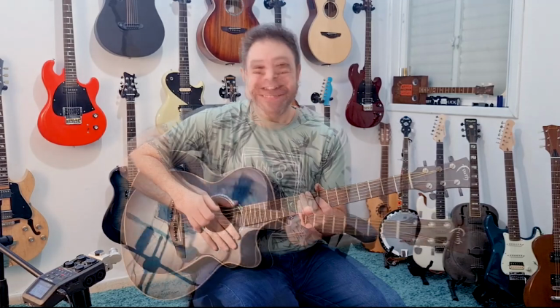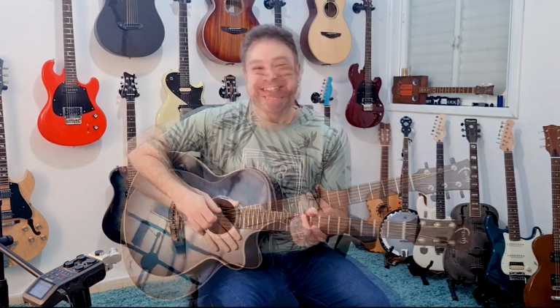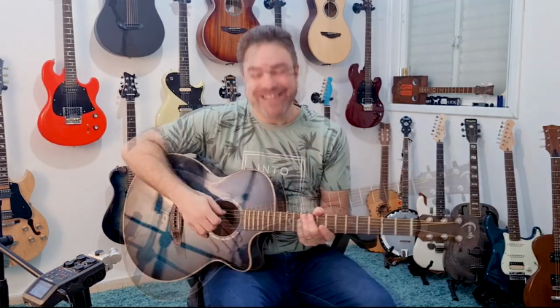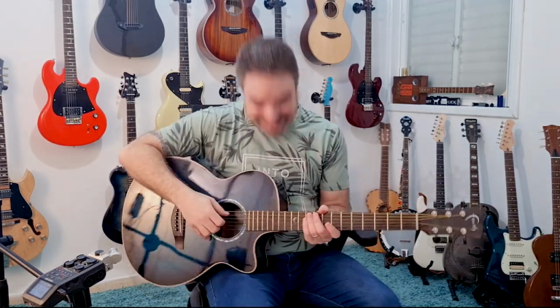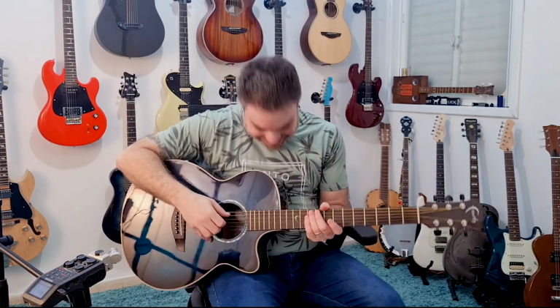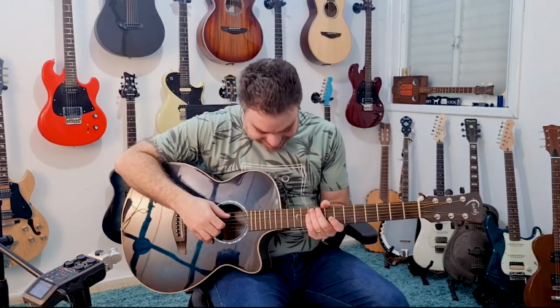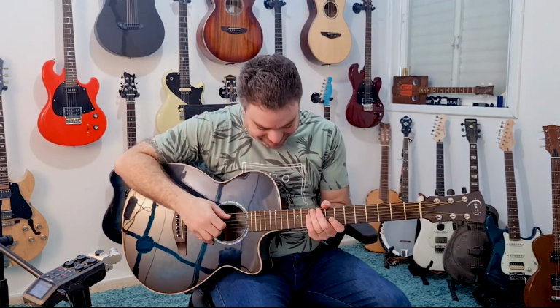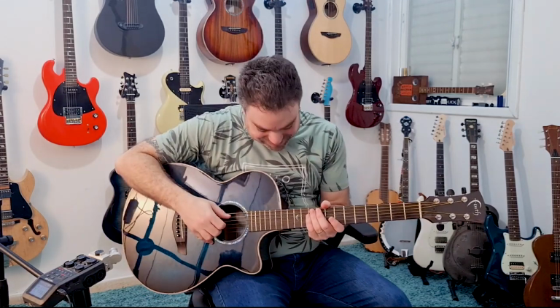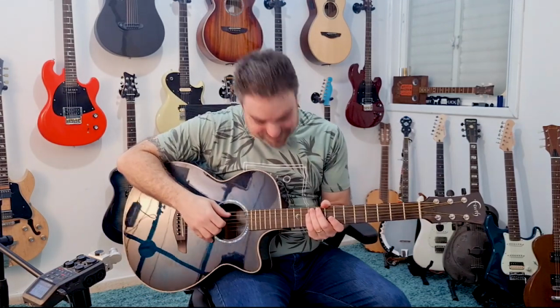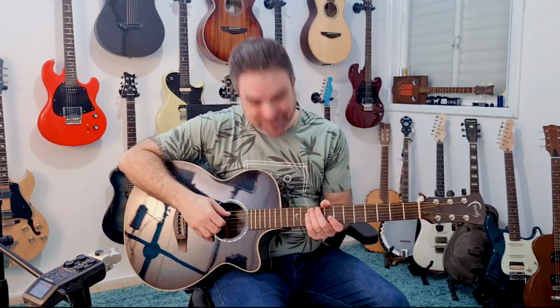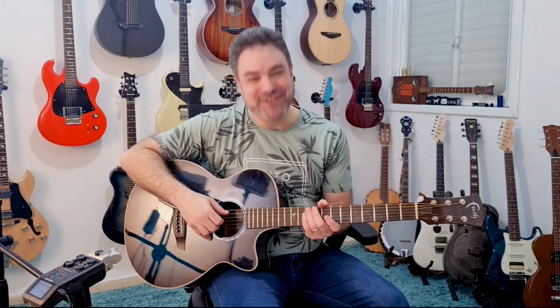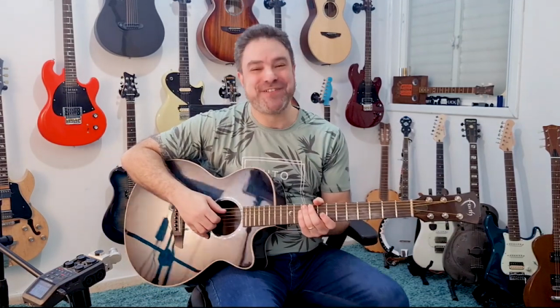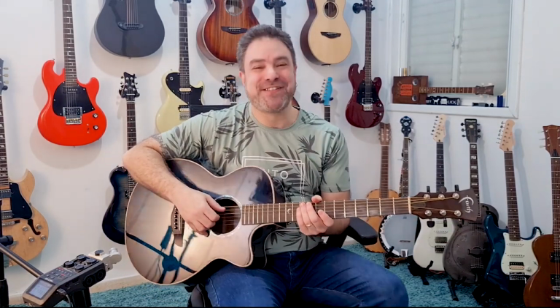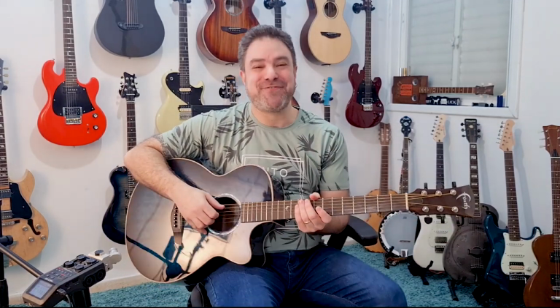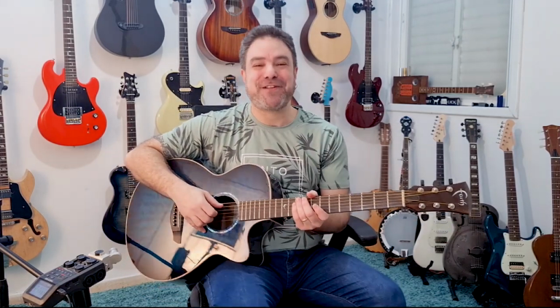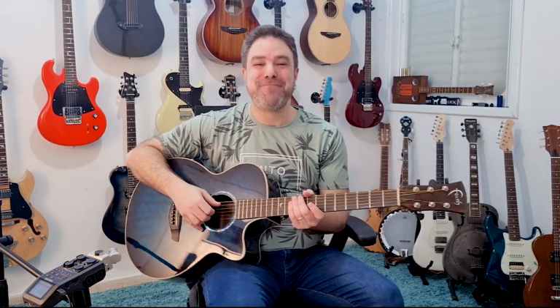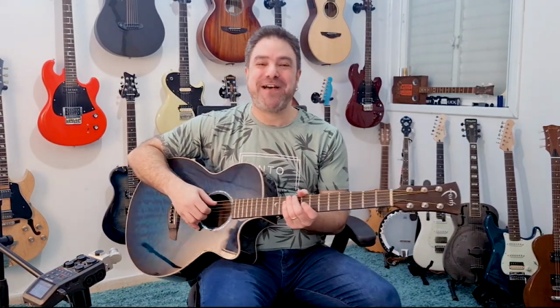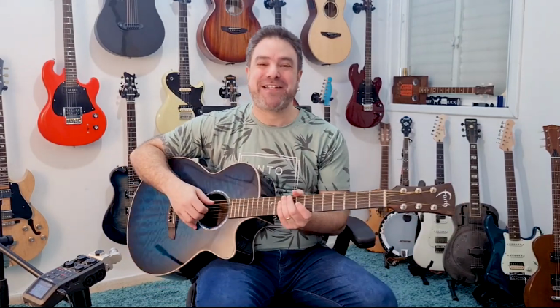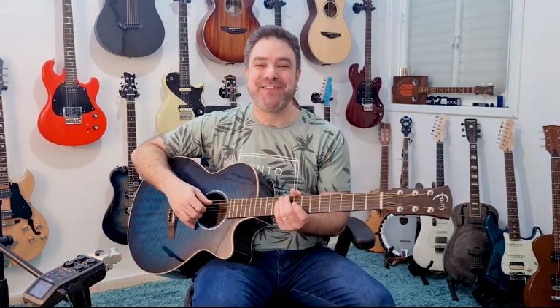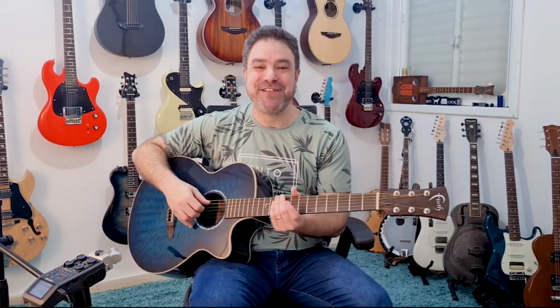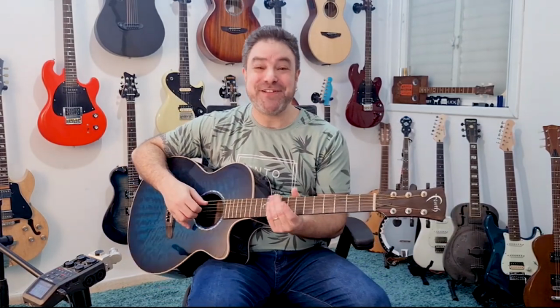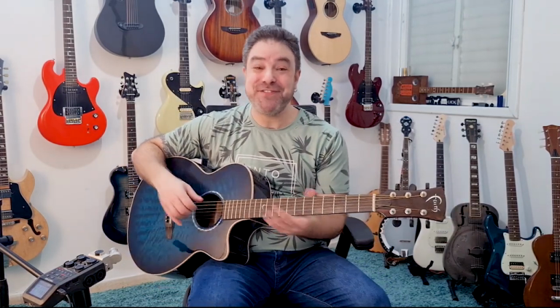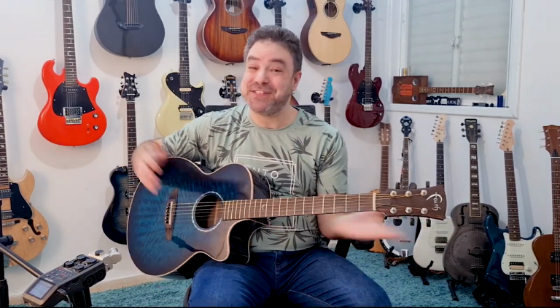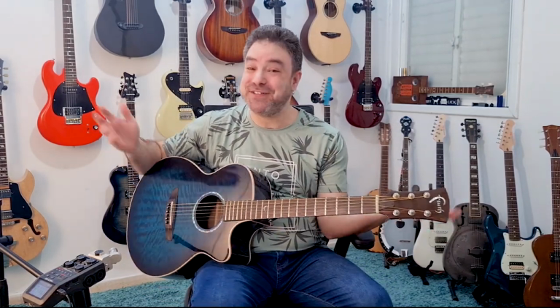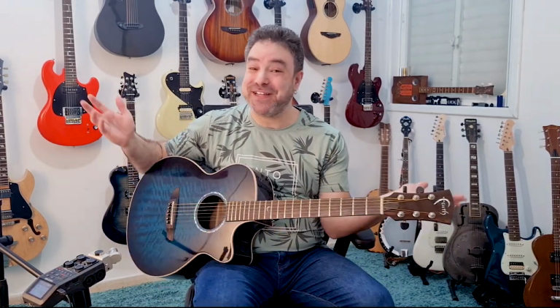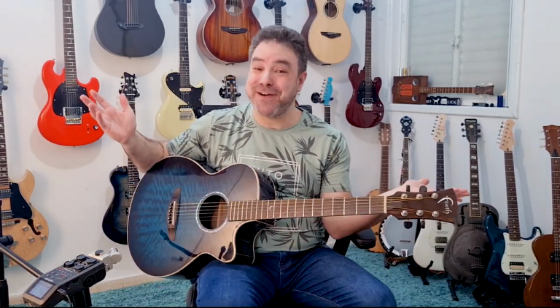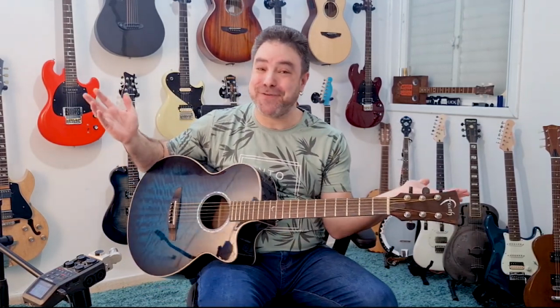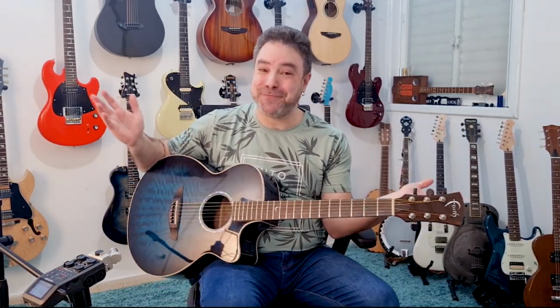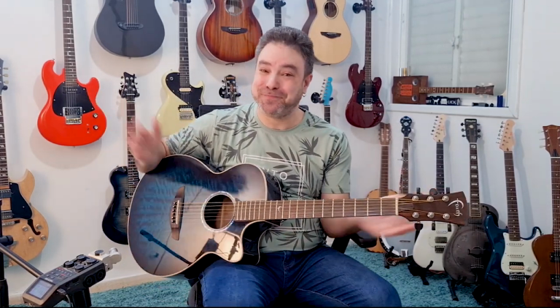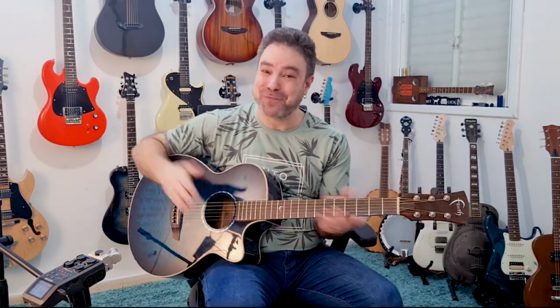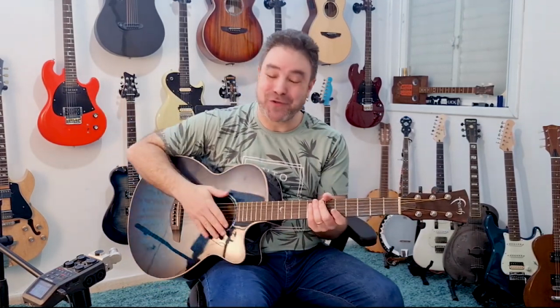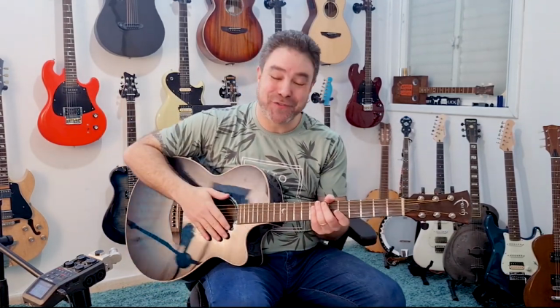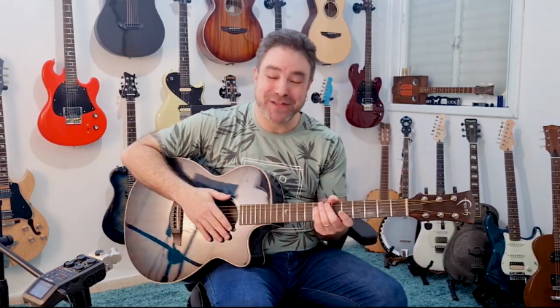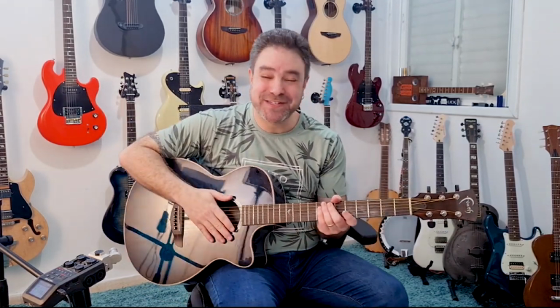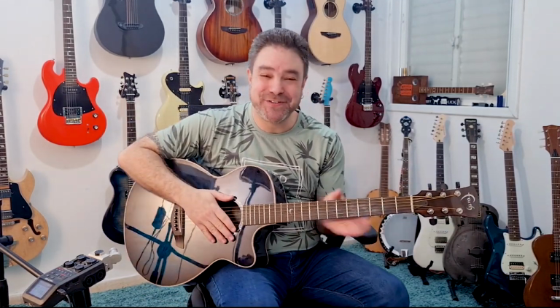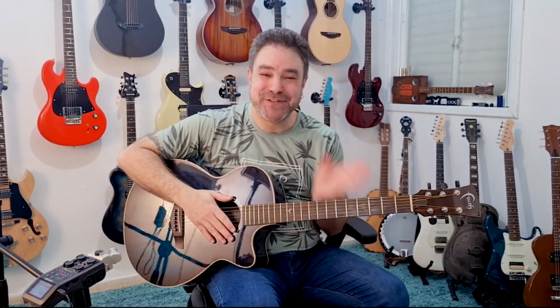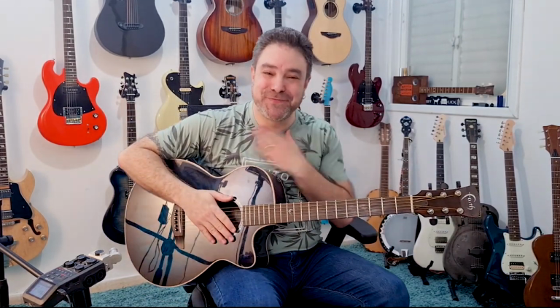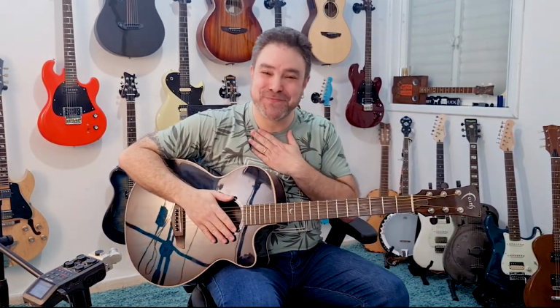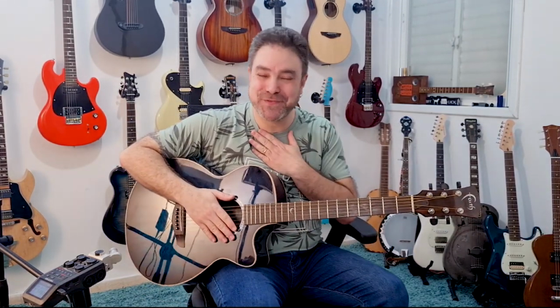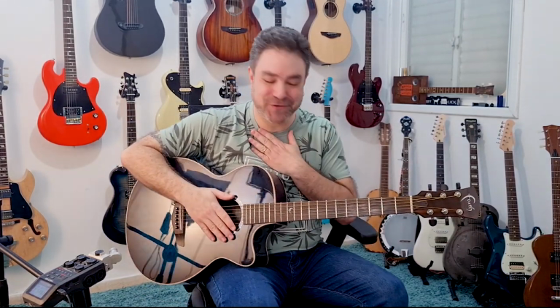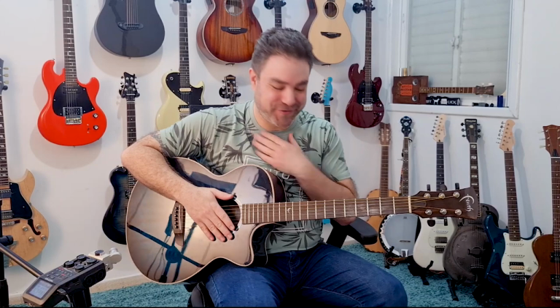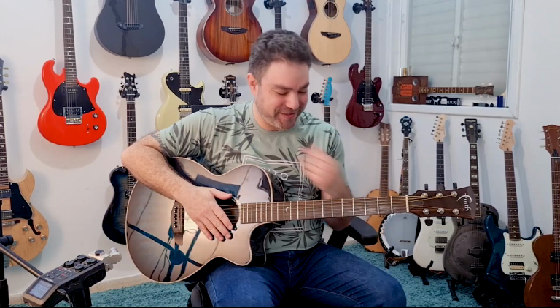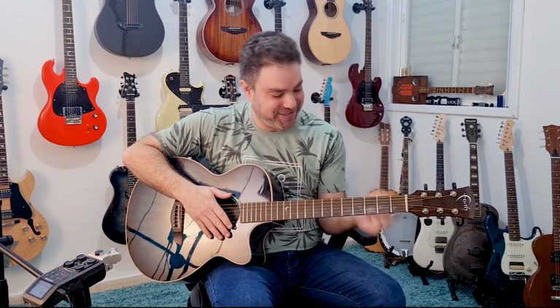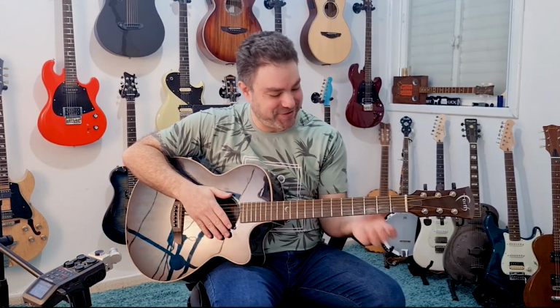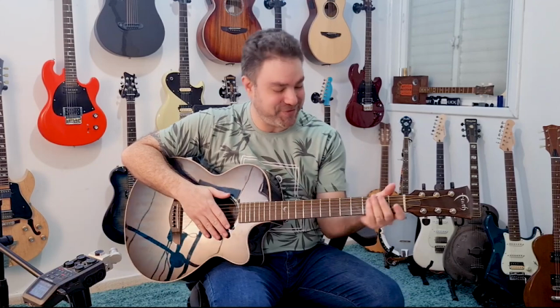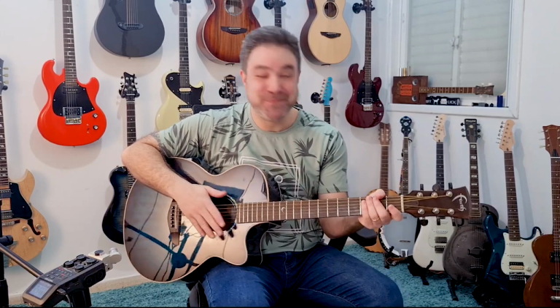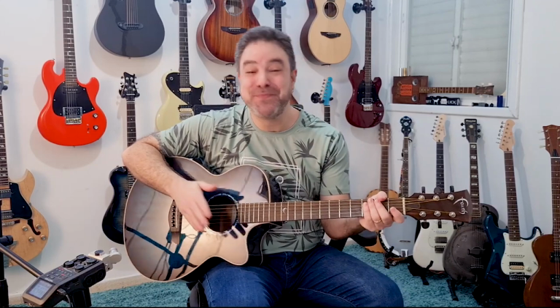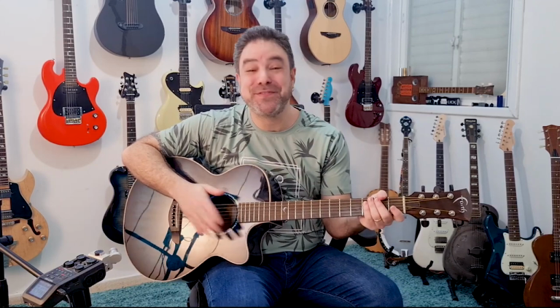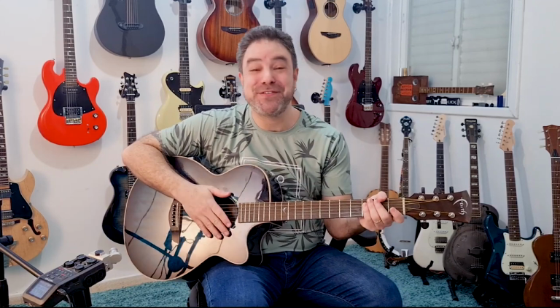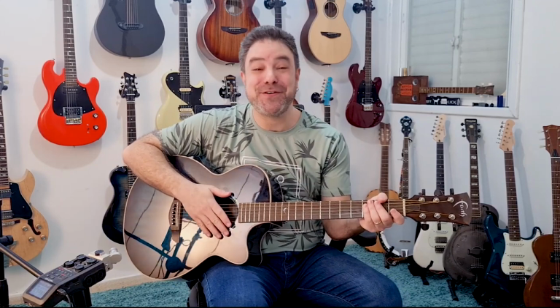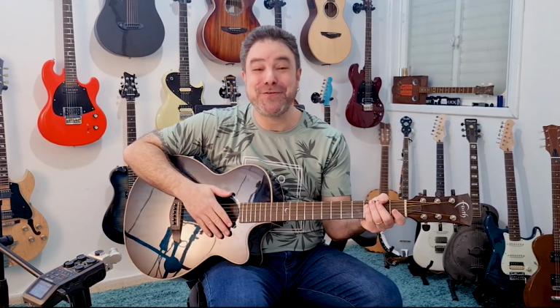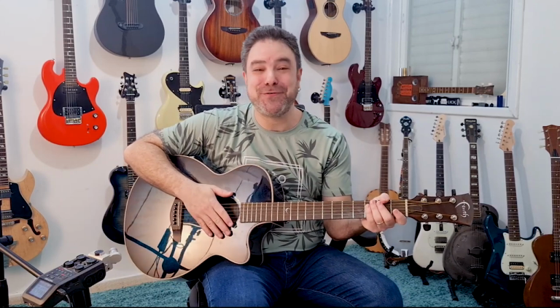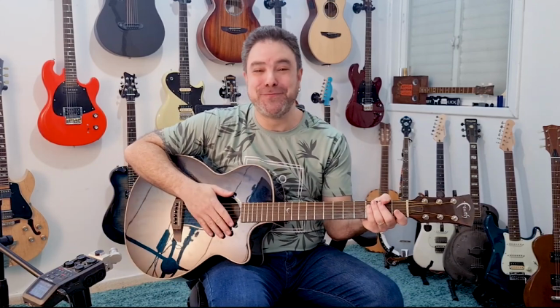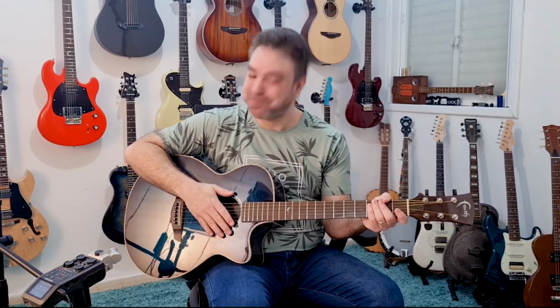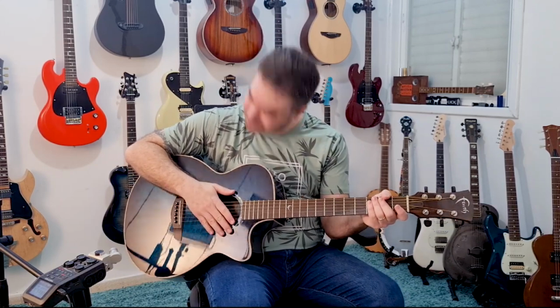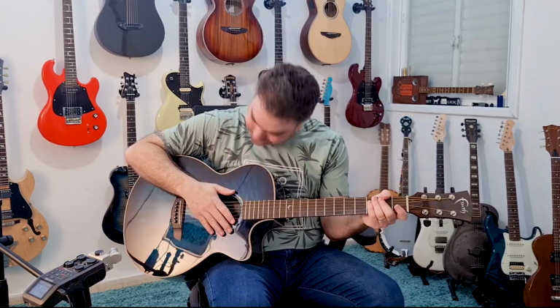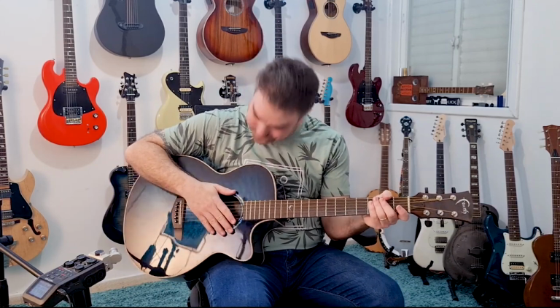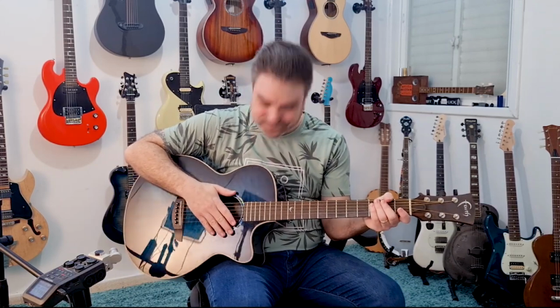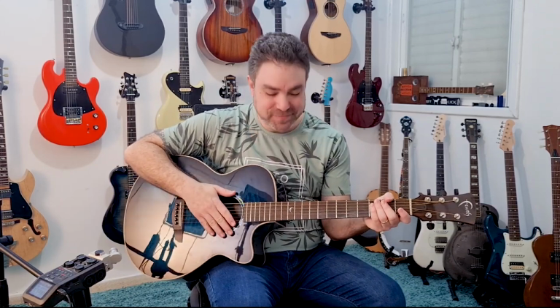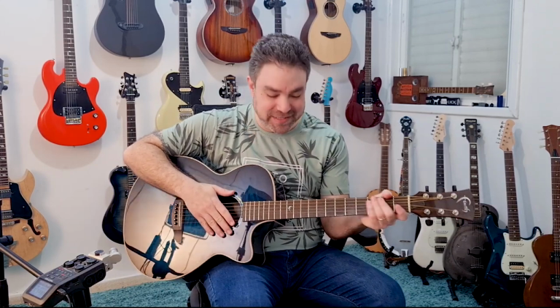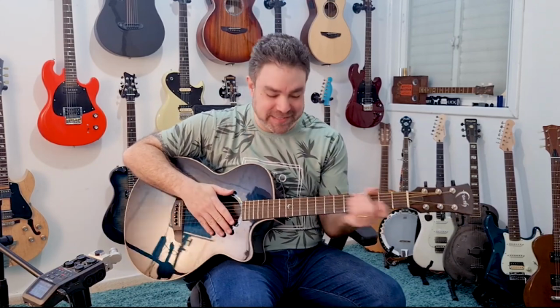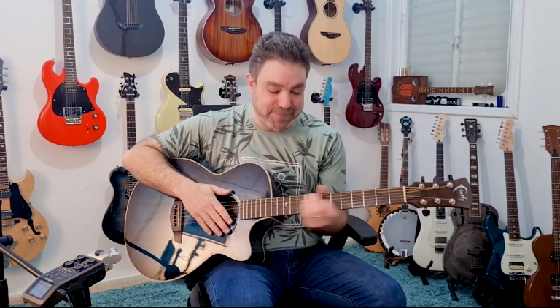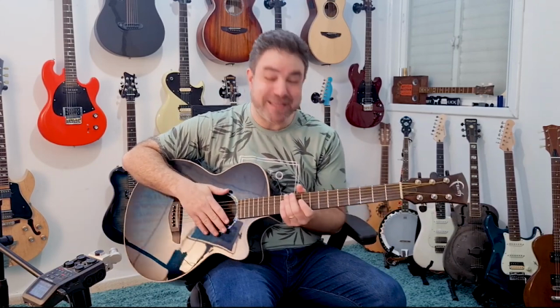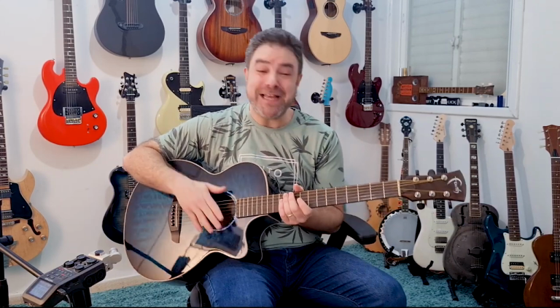Hey there, Lickin' Riffers! Hello, Lickin' Riffers! And welcome back to the new studio — all thanks to you! So, let's begin!